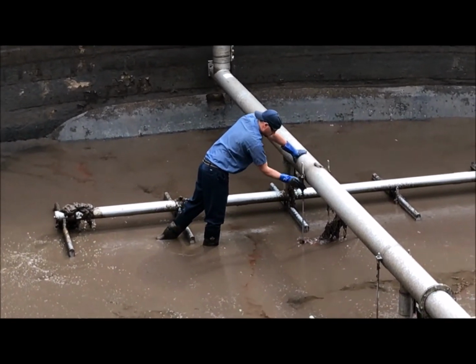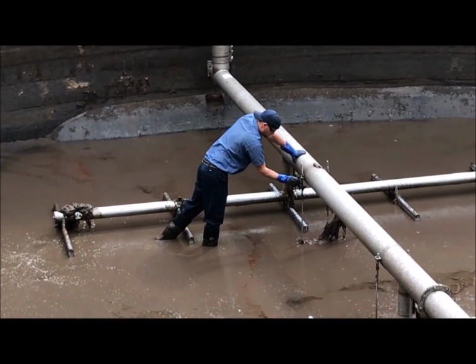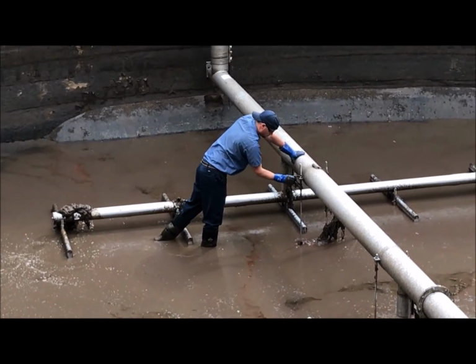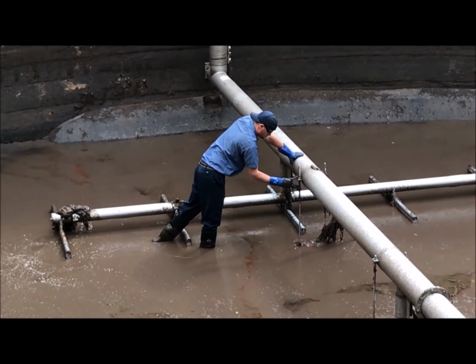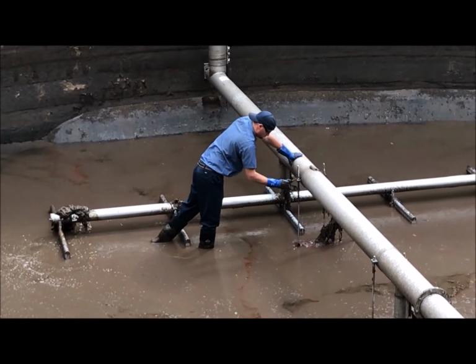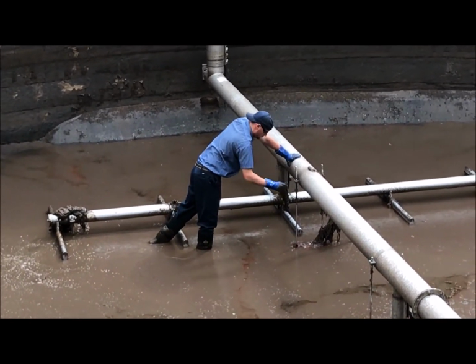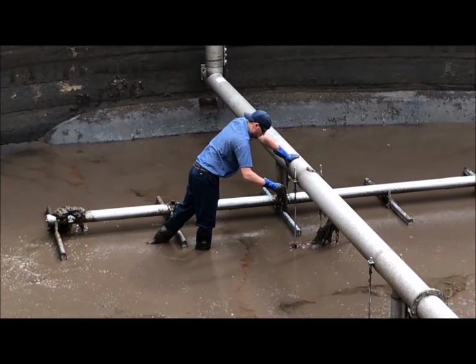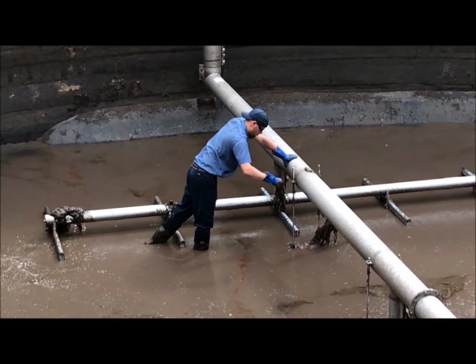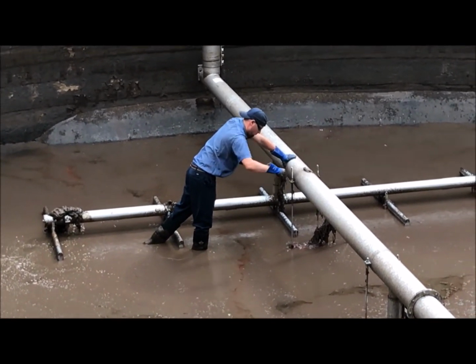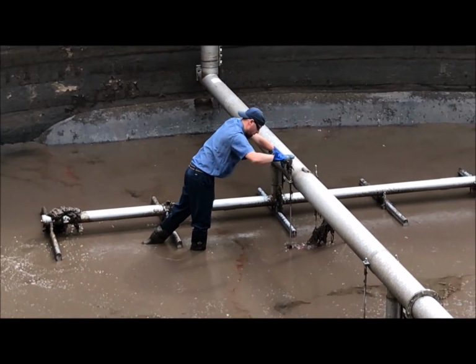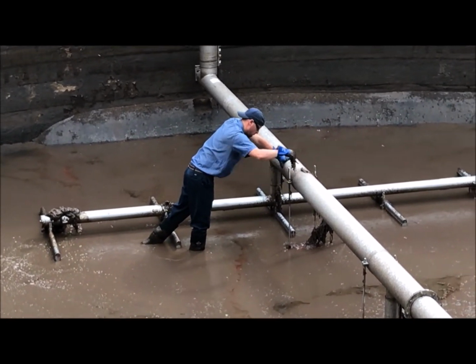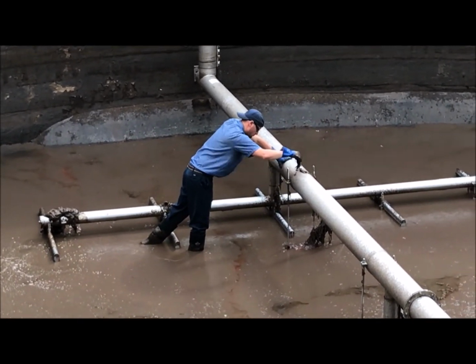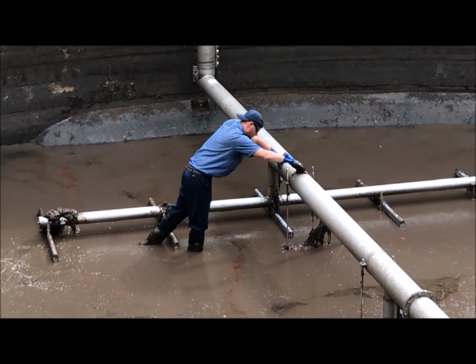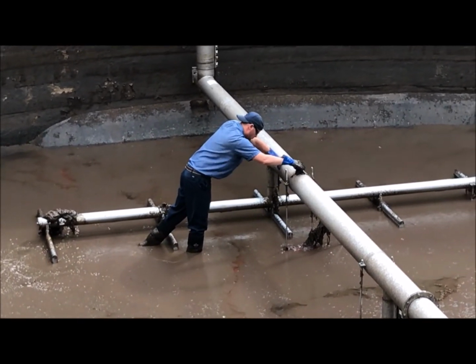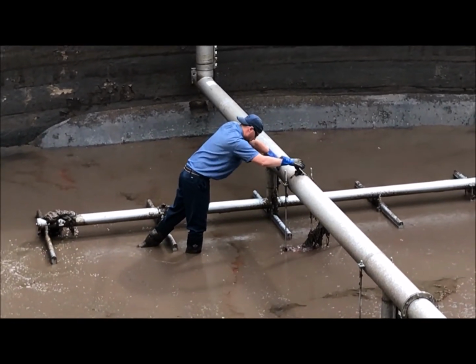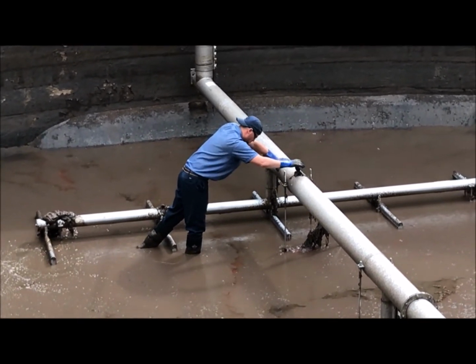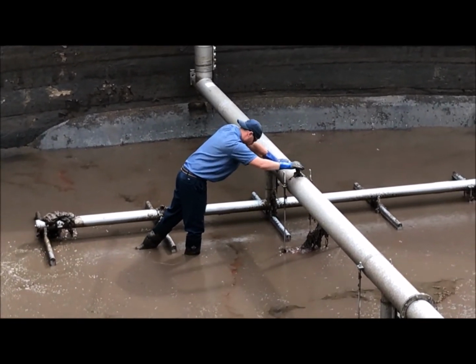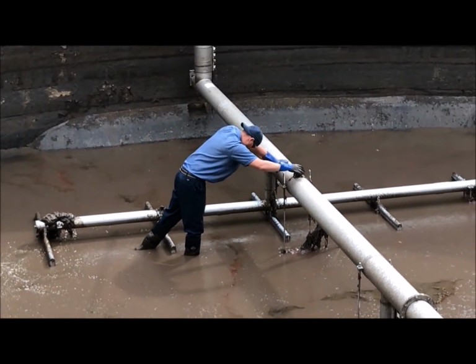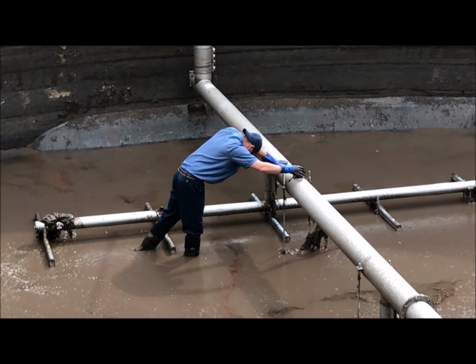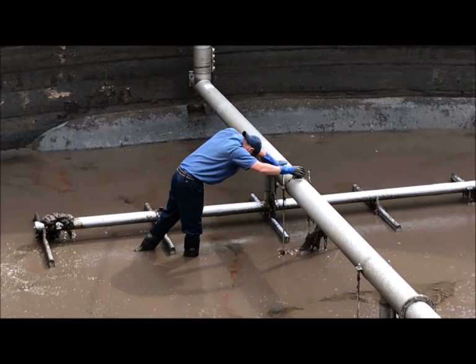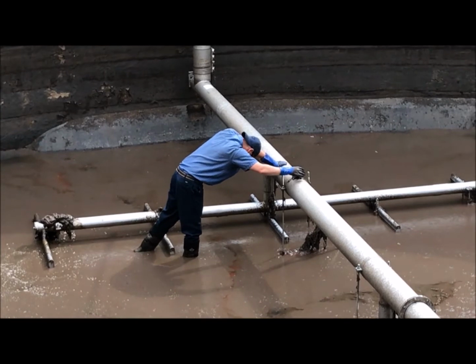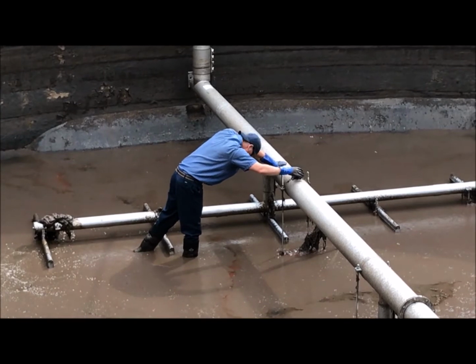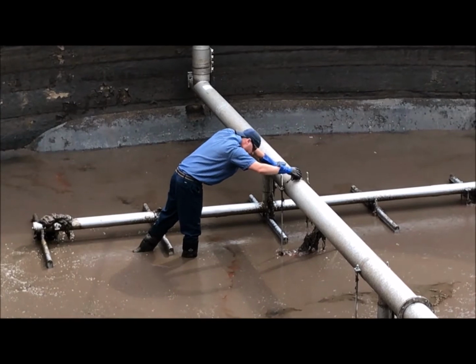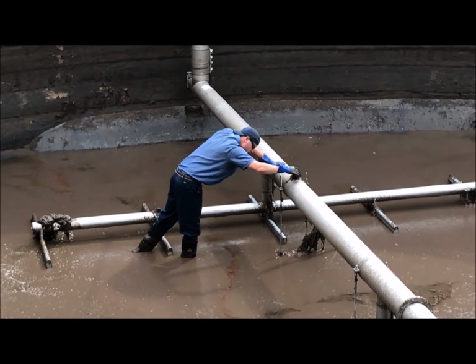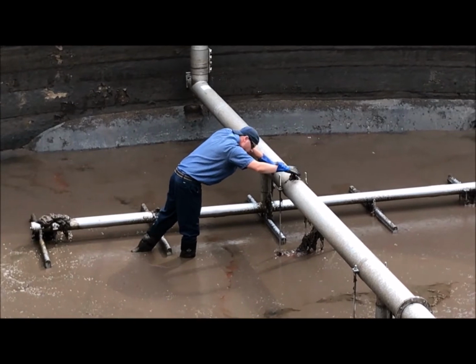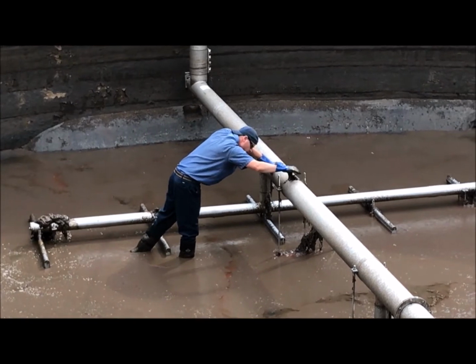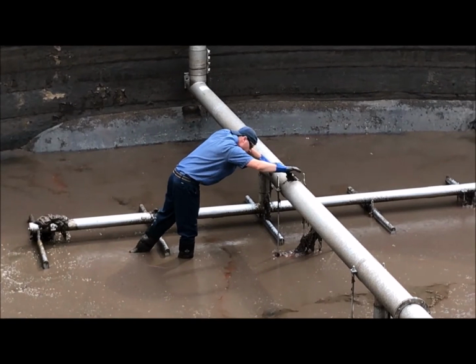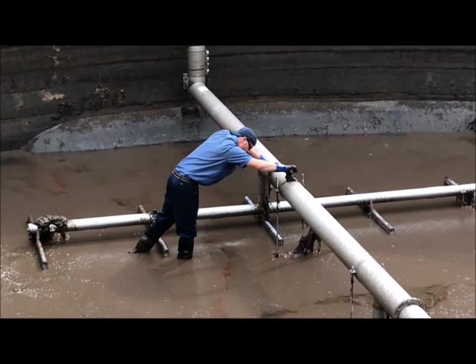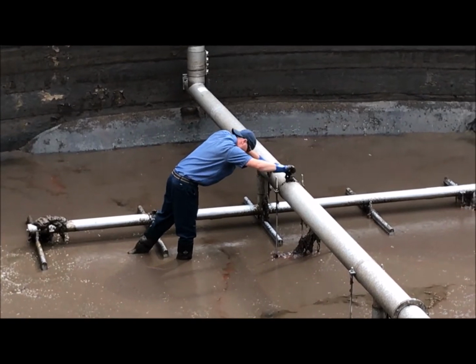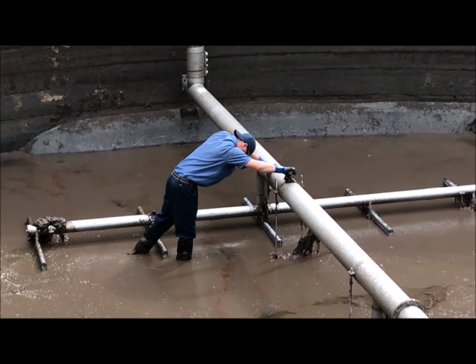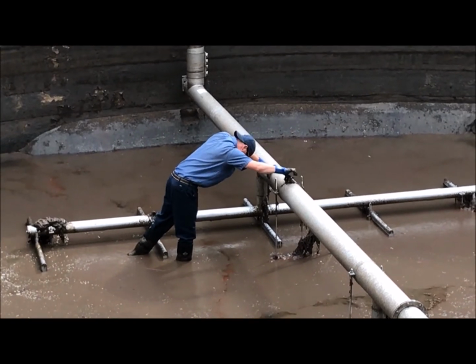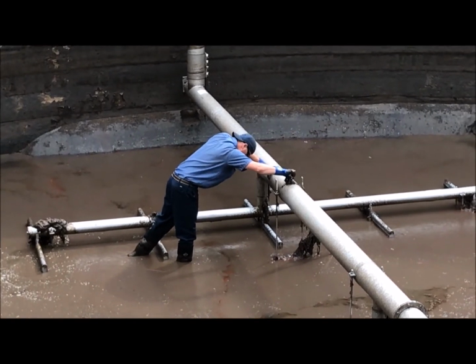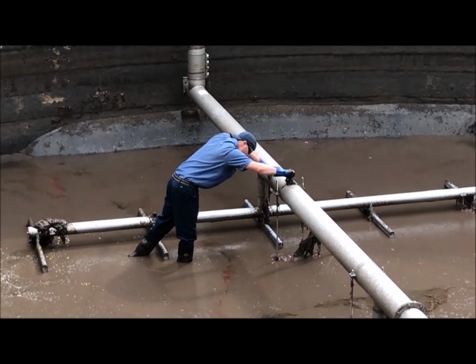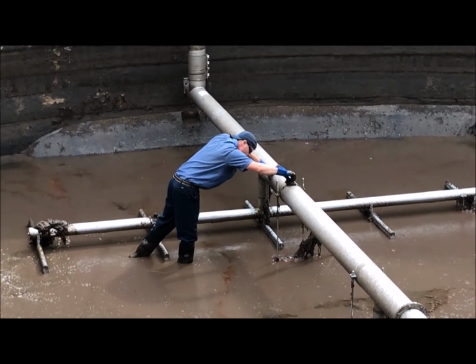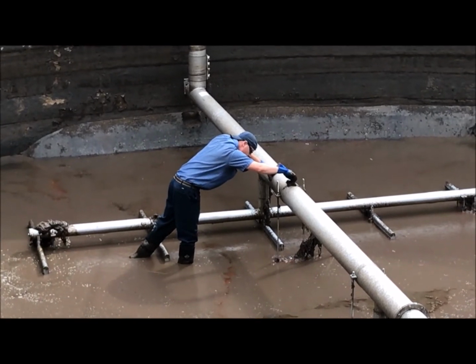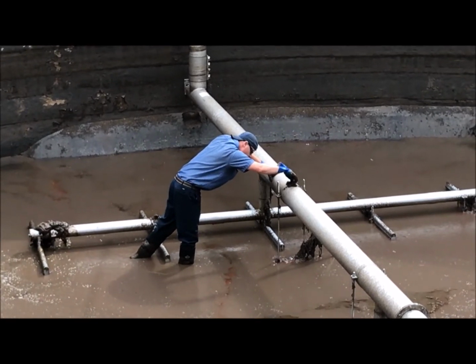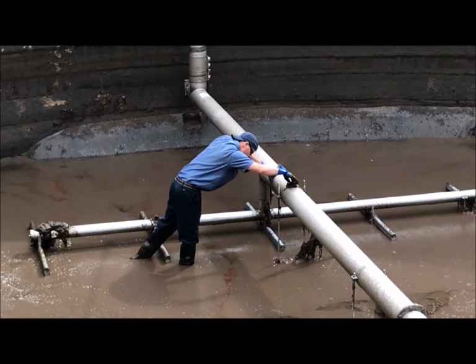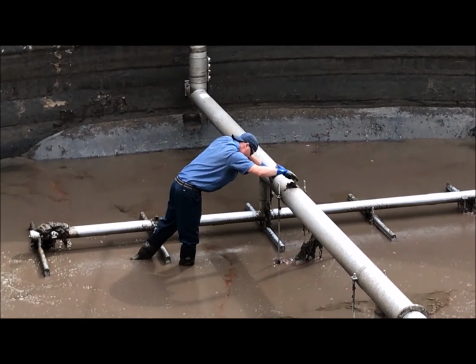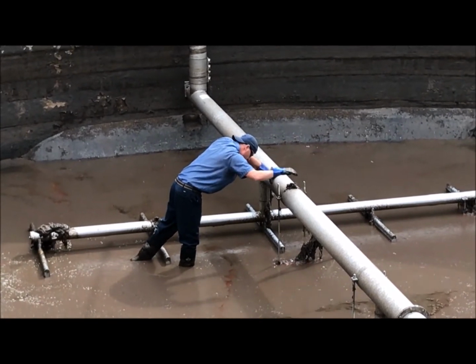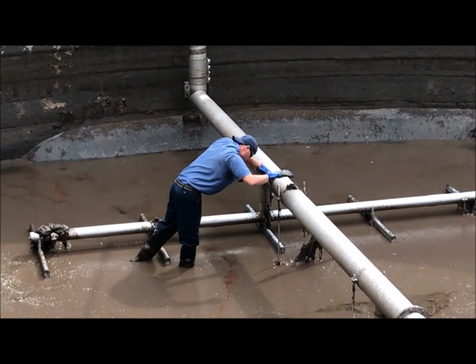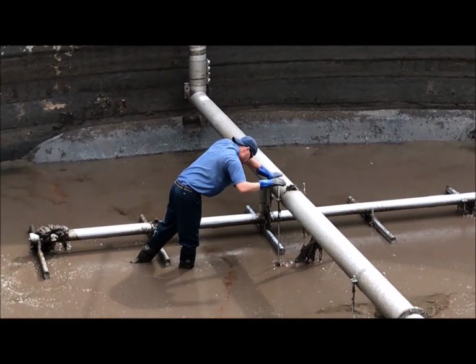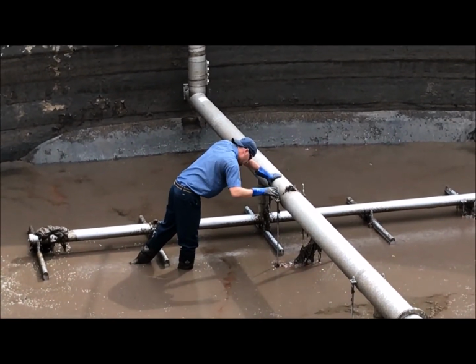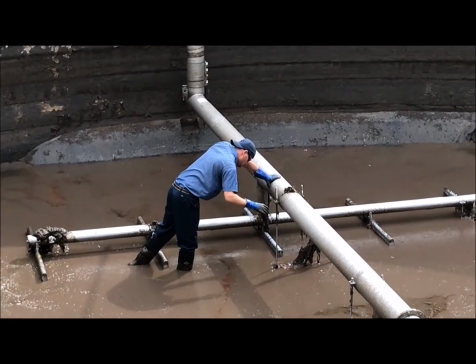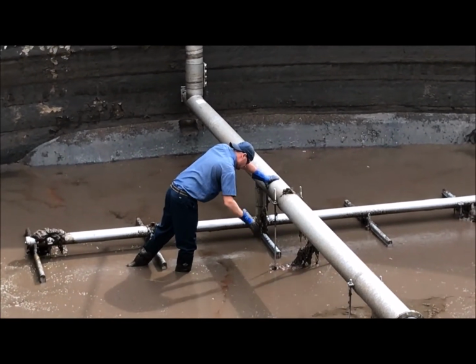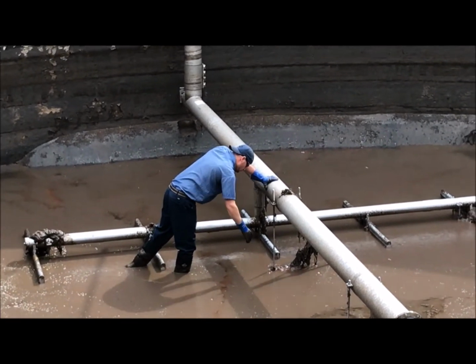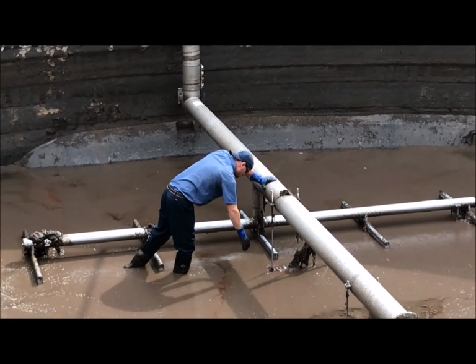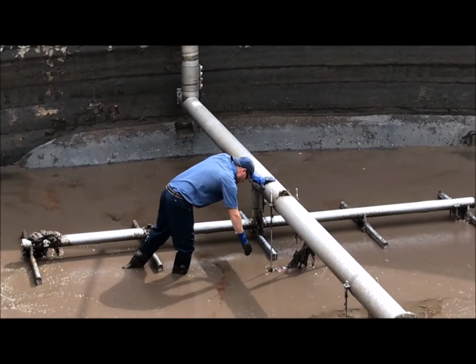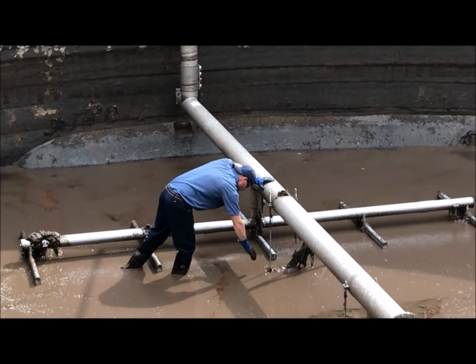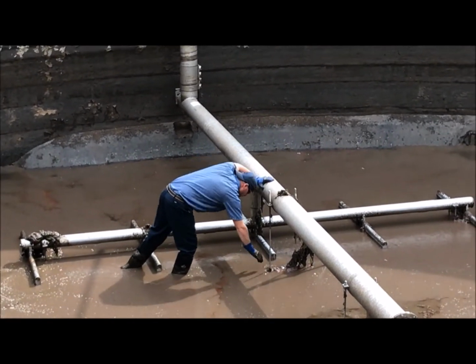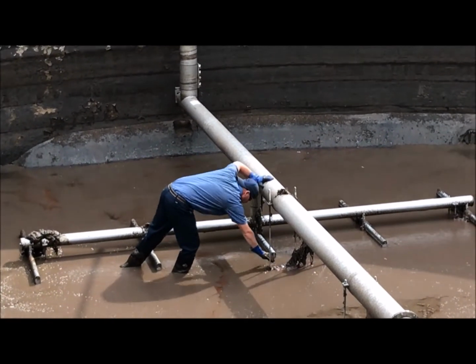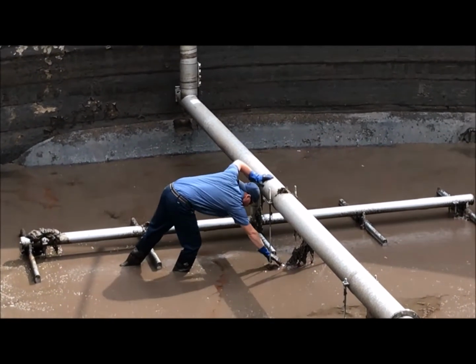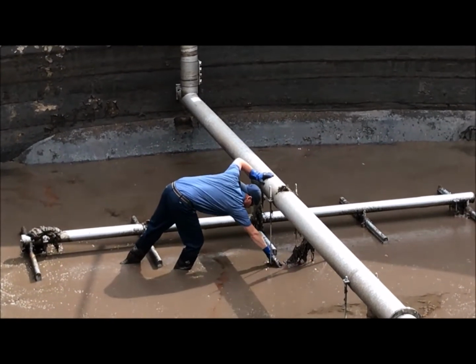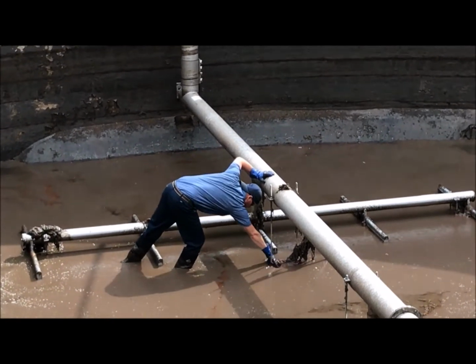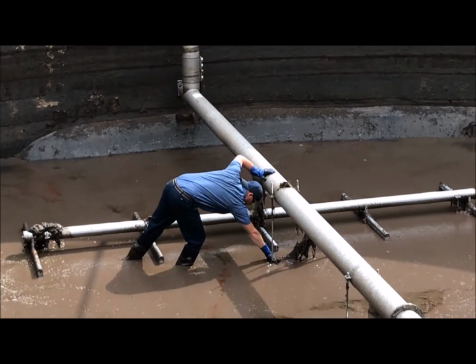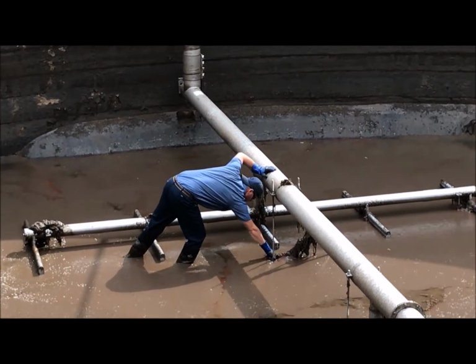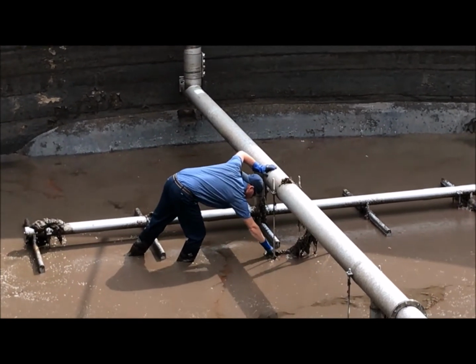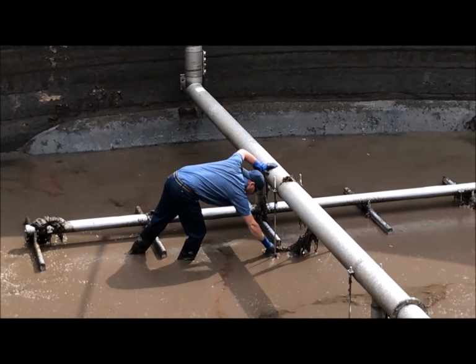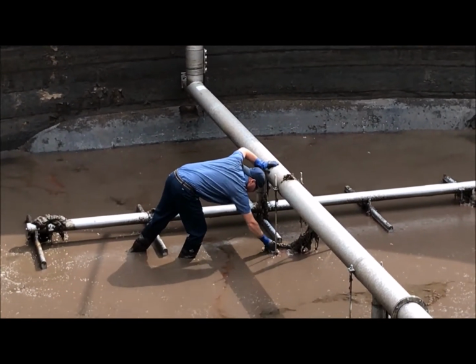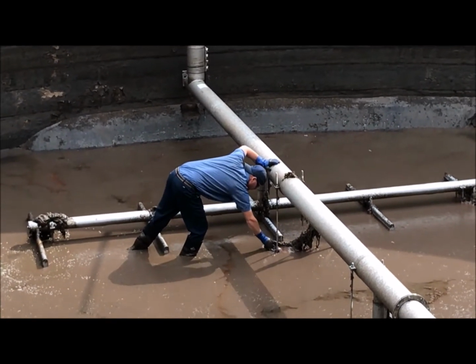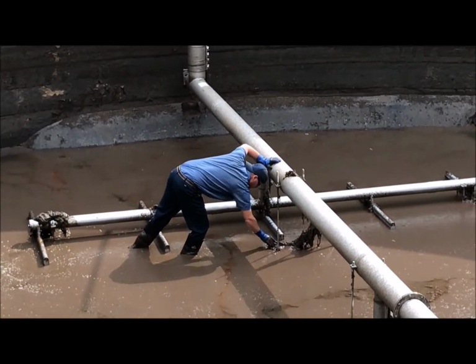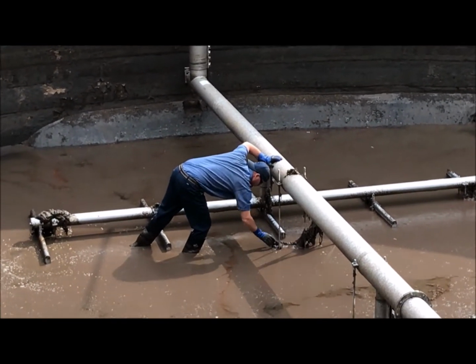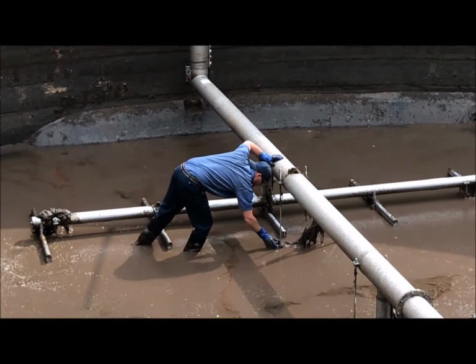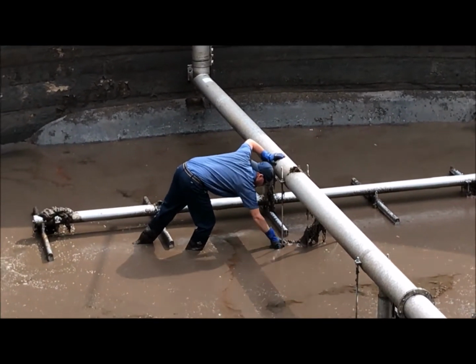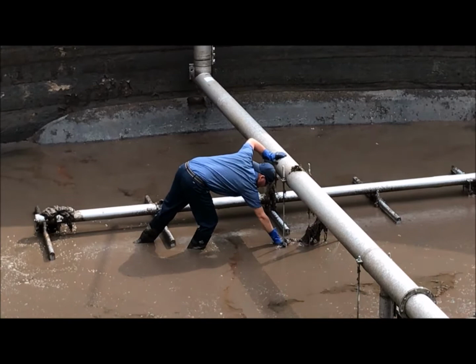All the trash that's being collected gets hoisted up by my co-worker with 5 gallon buckets and later disposed of at a landfill.